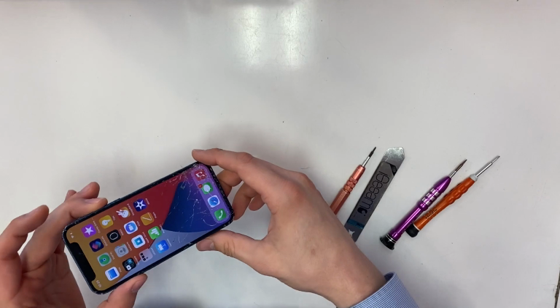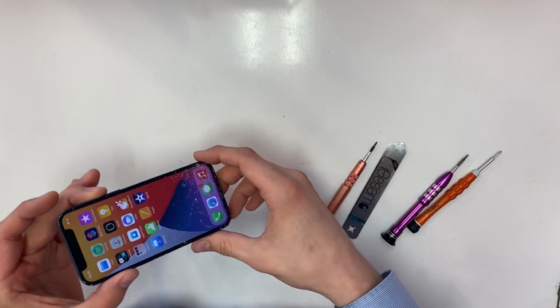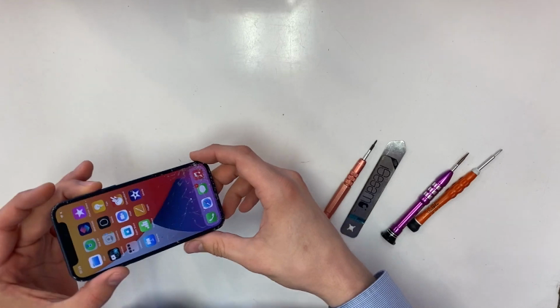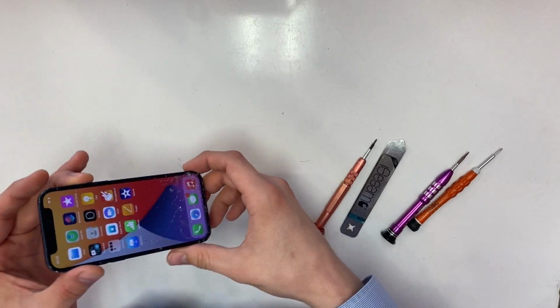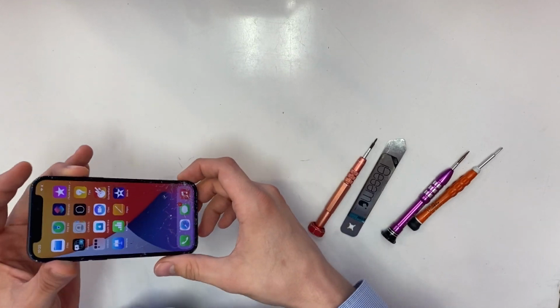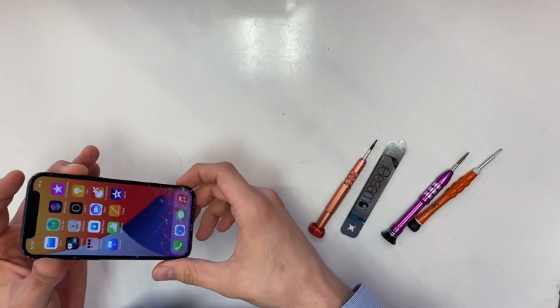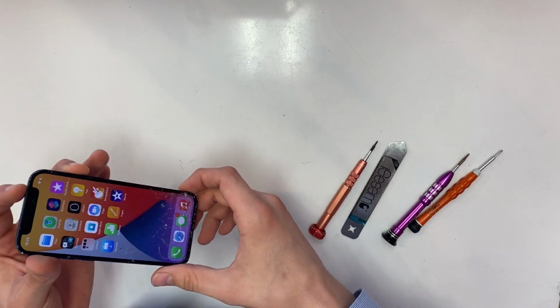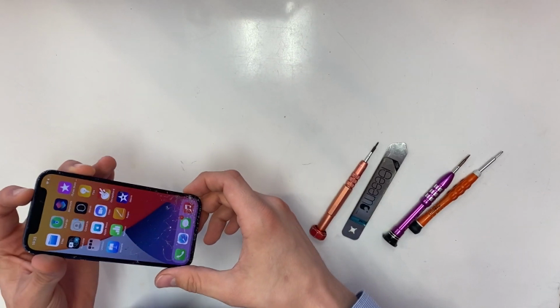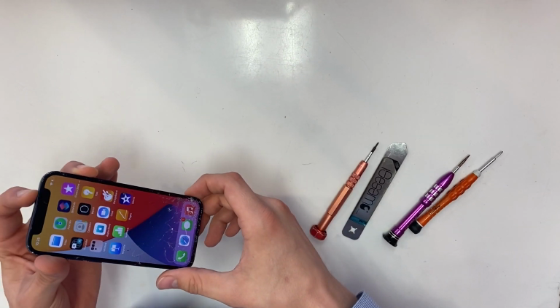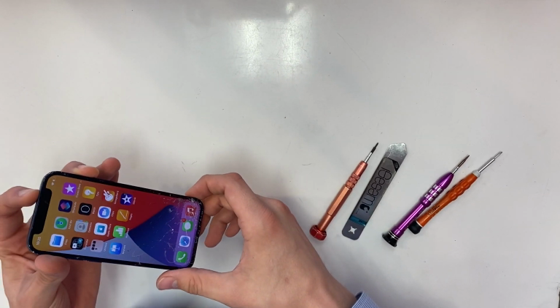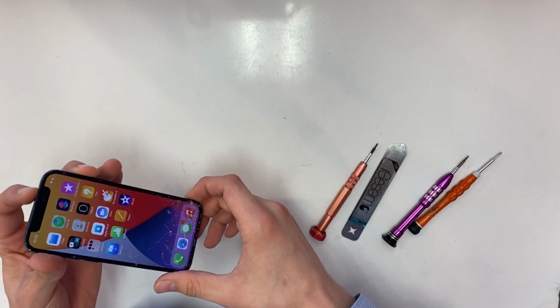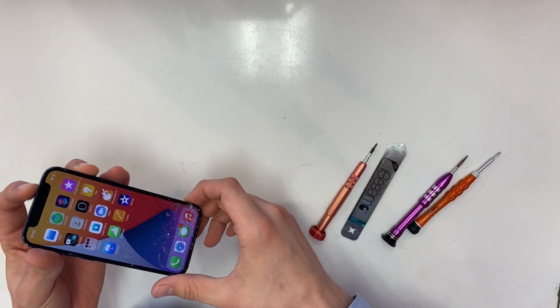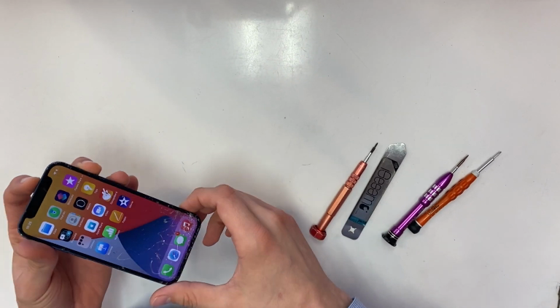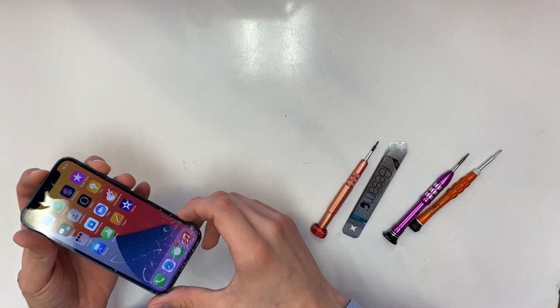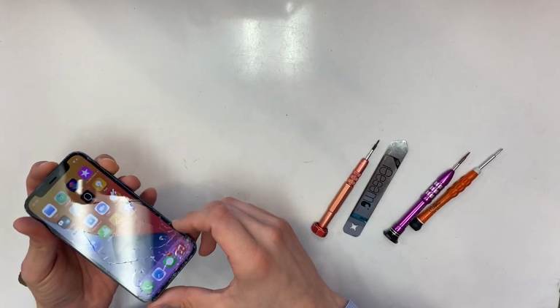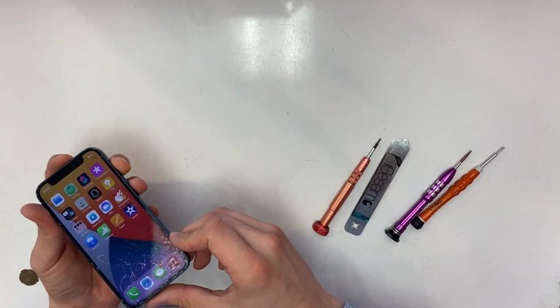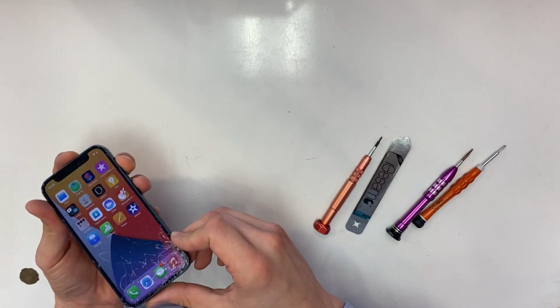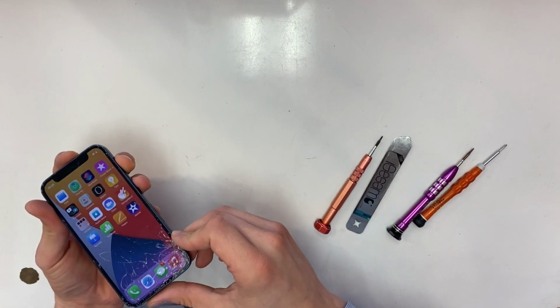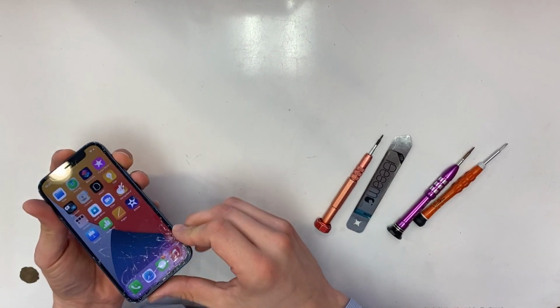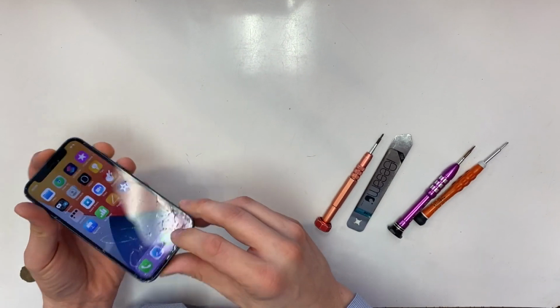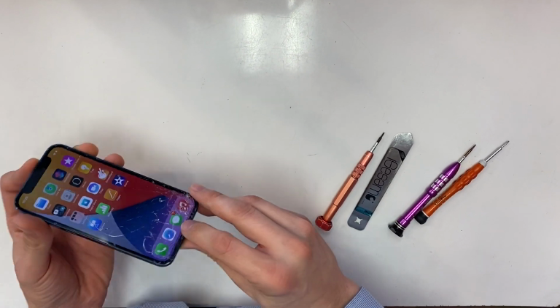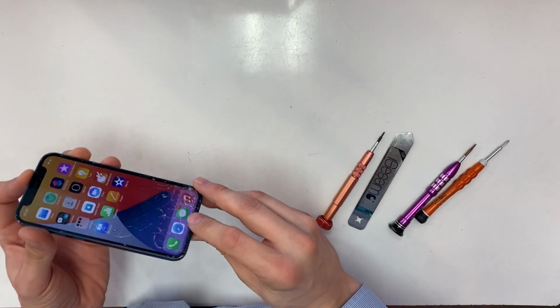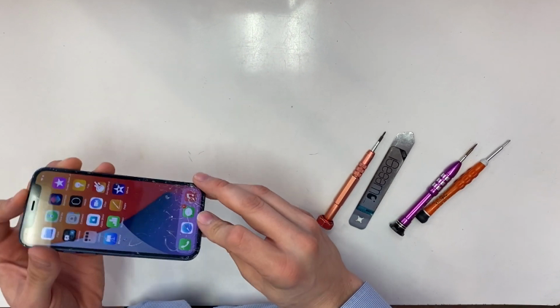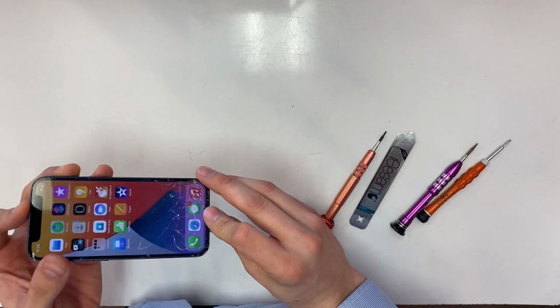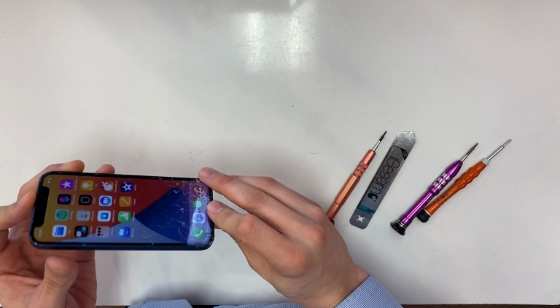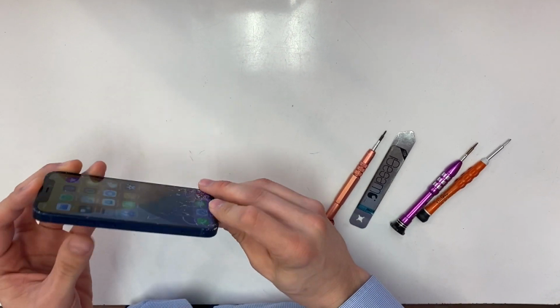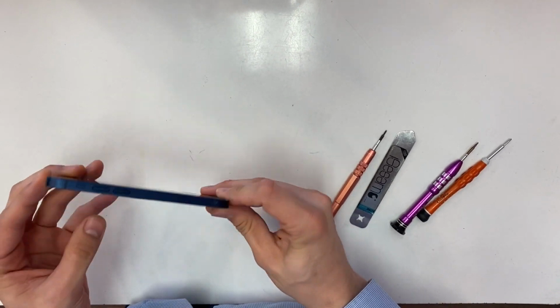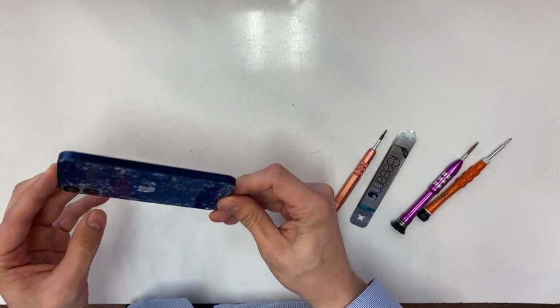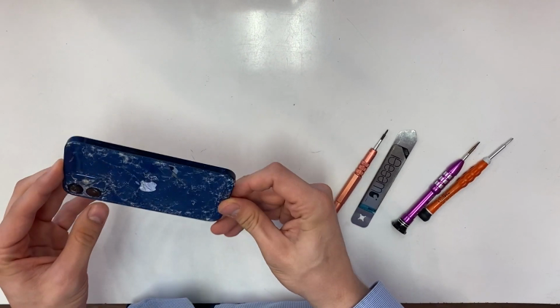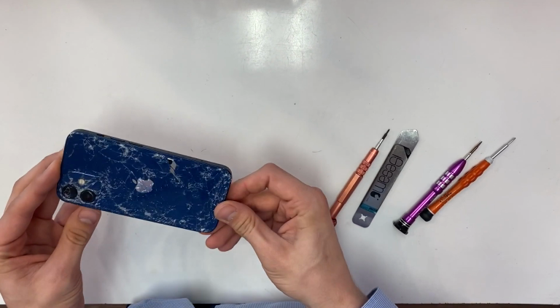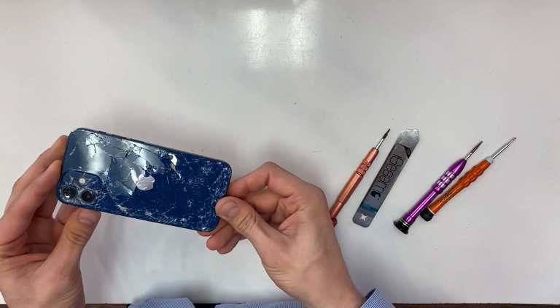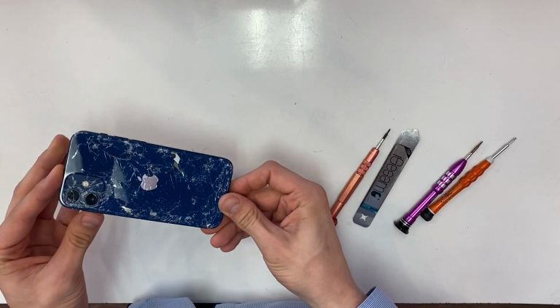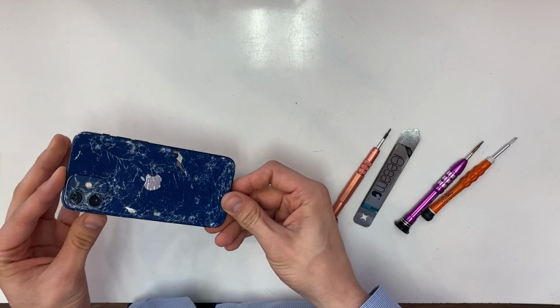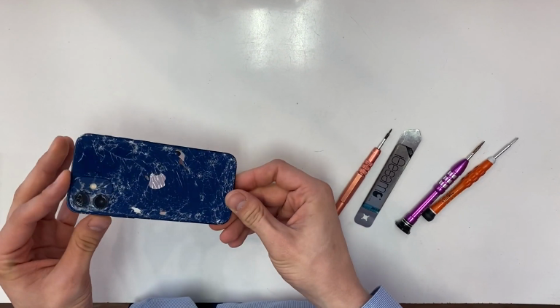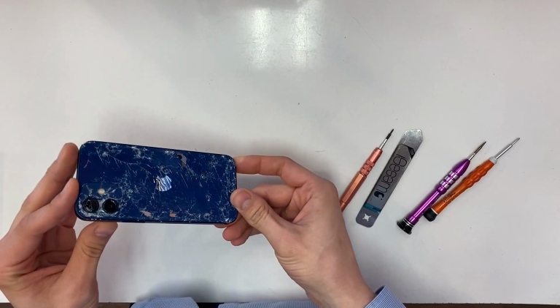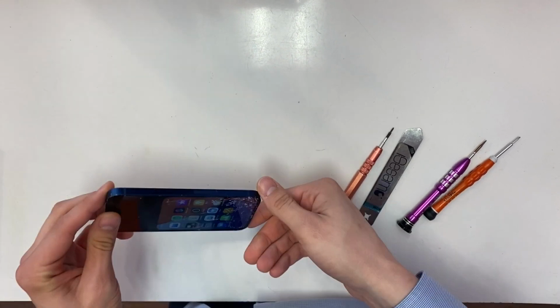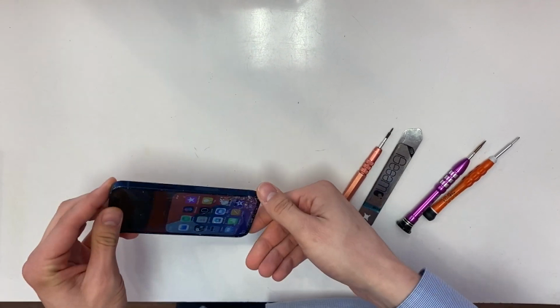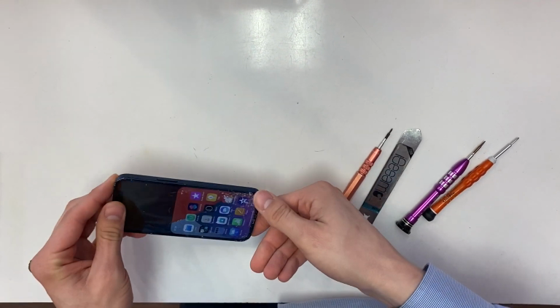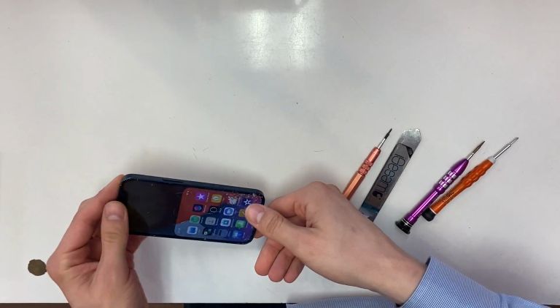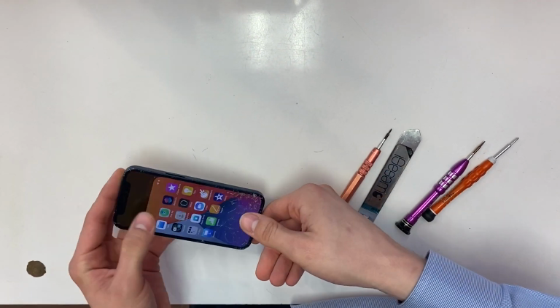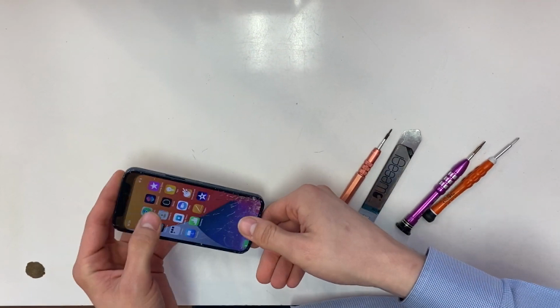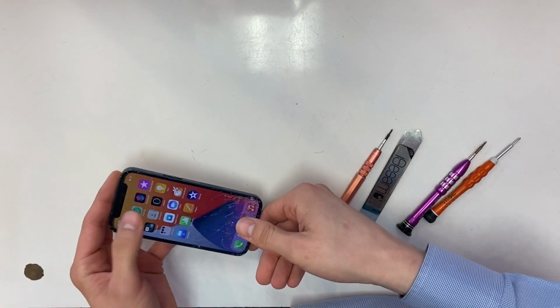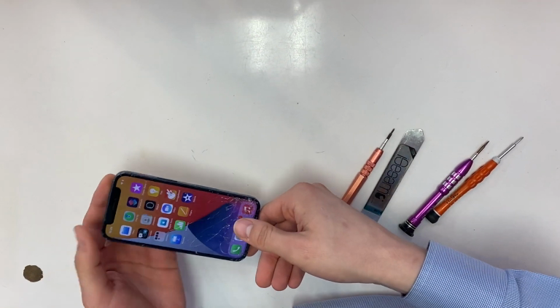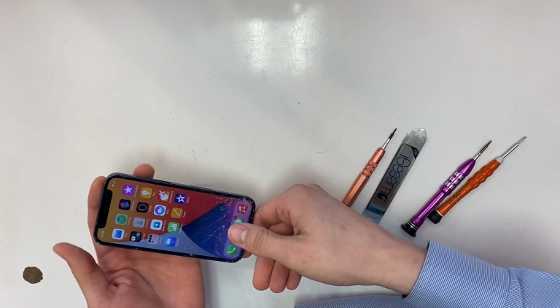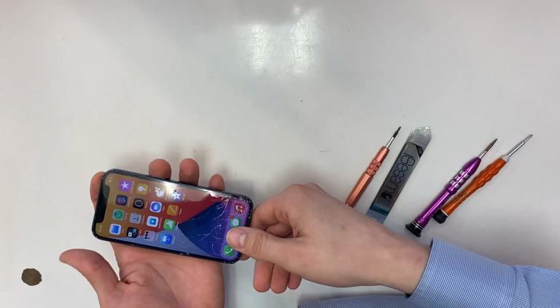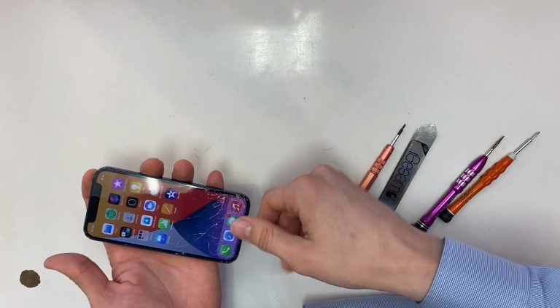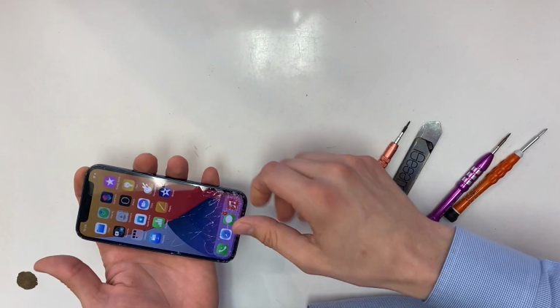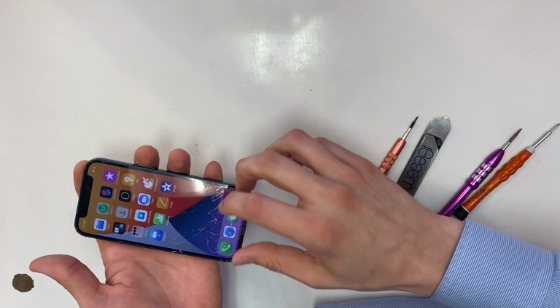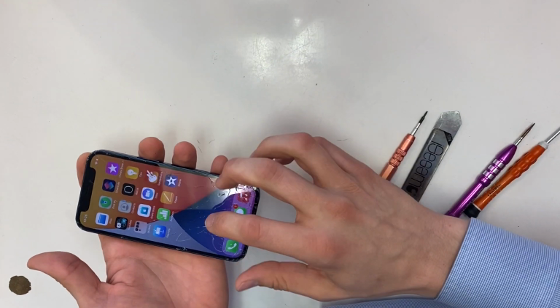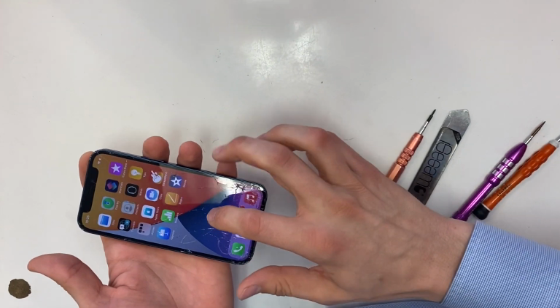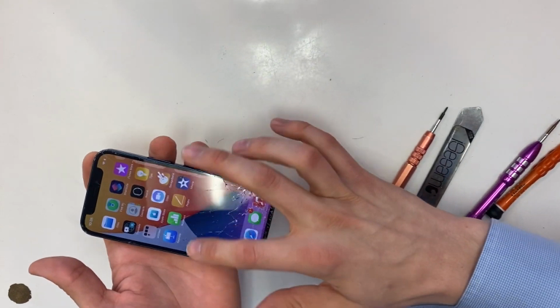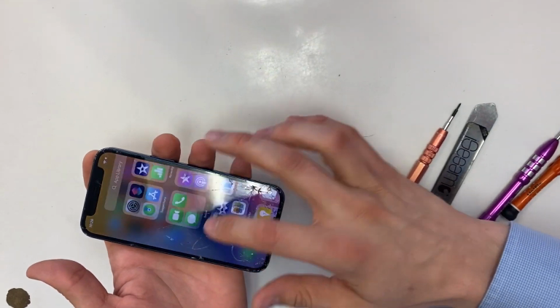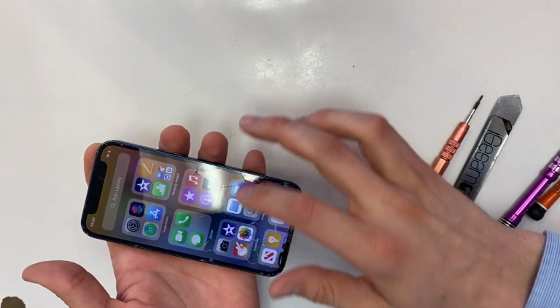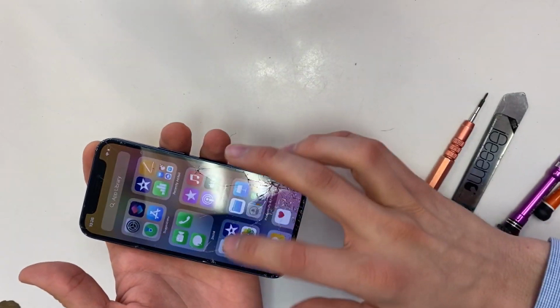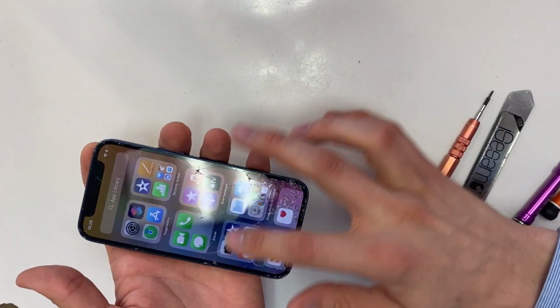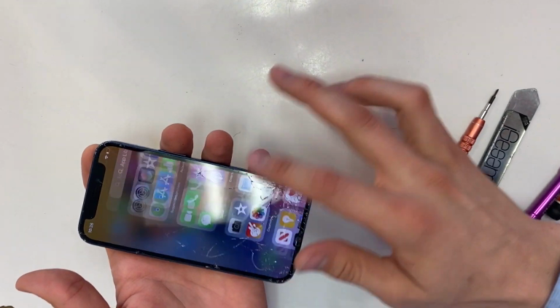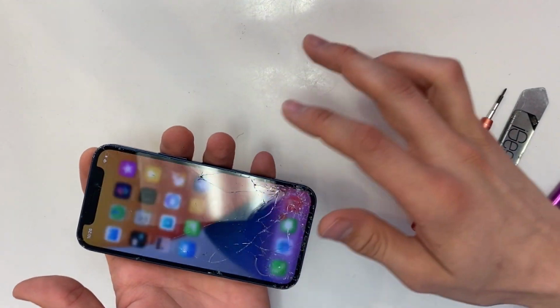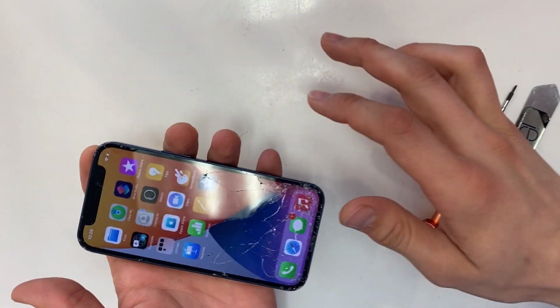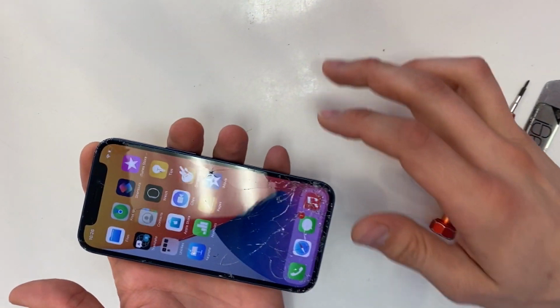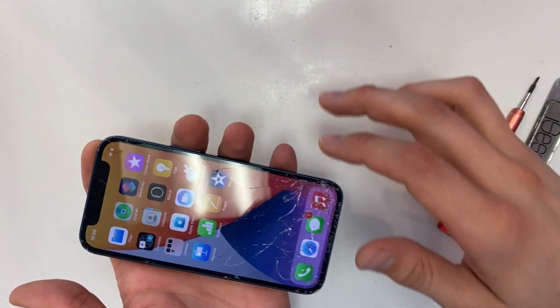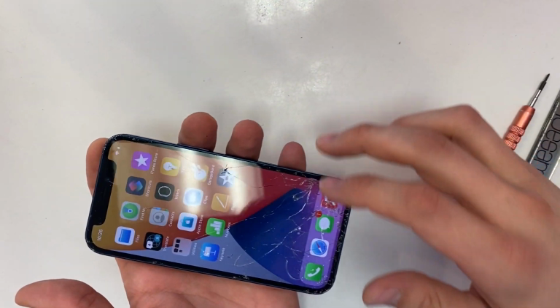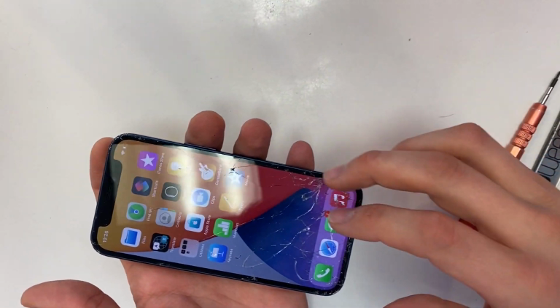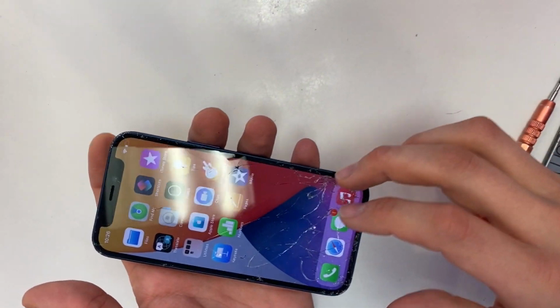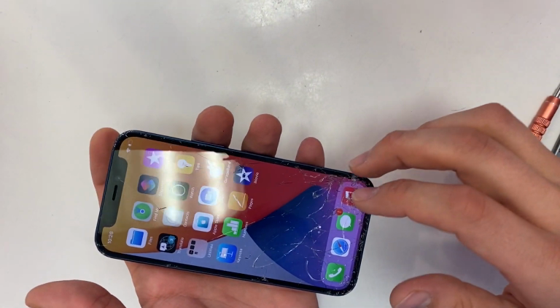Hey guys, today we're going to be showing you how to replace the screen on an iPhone 12 mini. This one is completely cracked on the screen, no LCD damage.